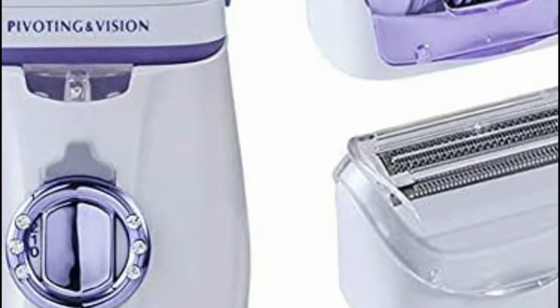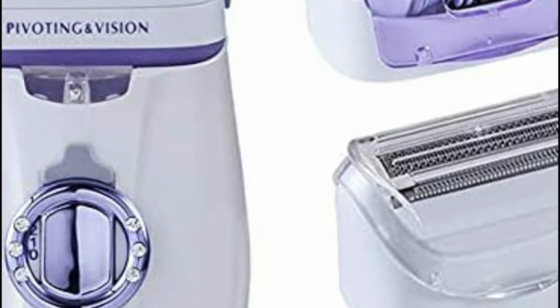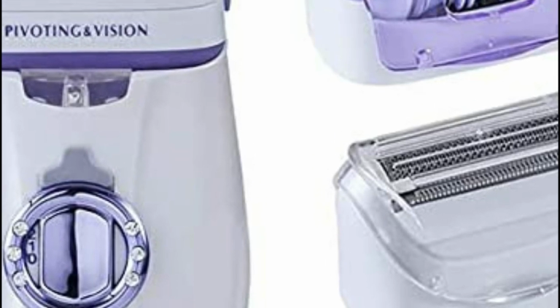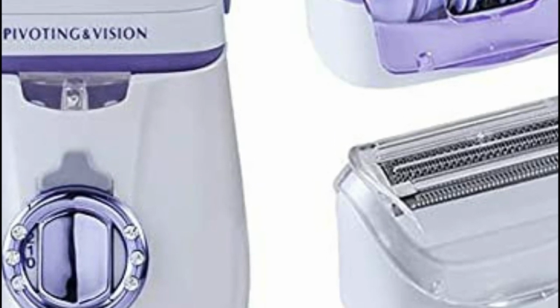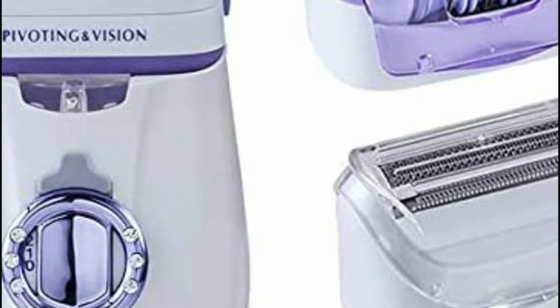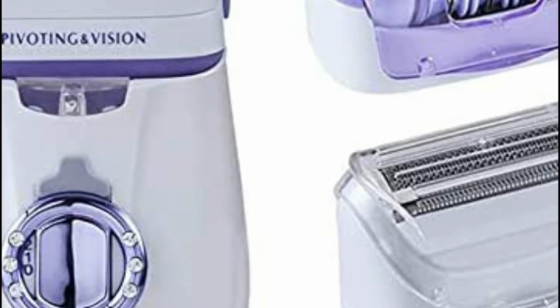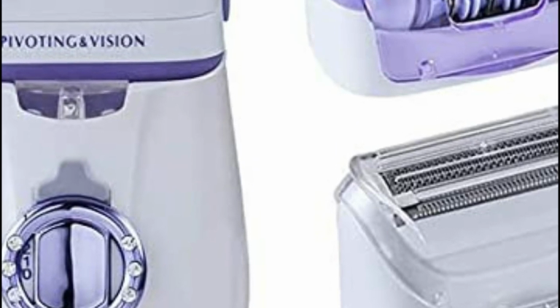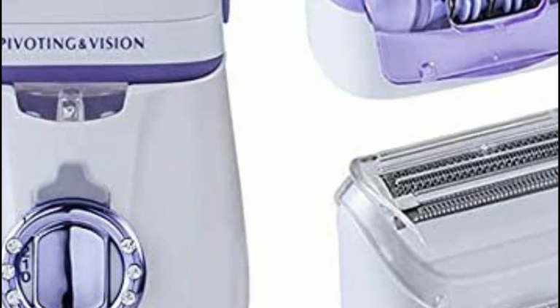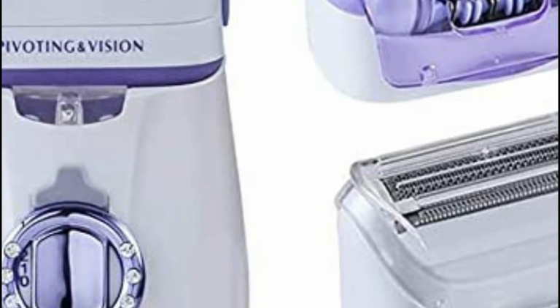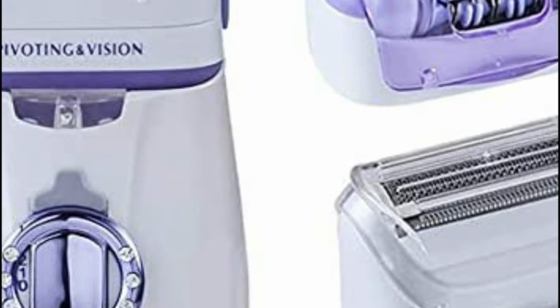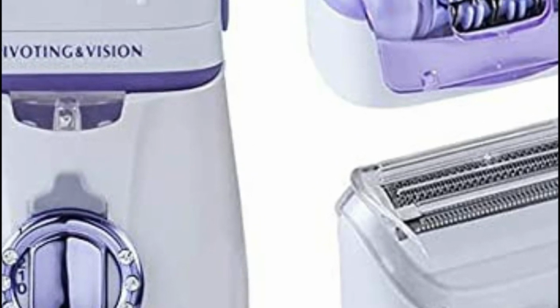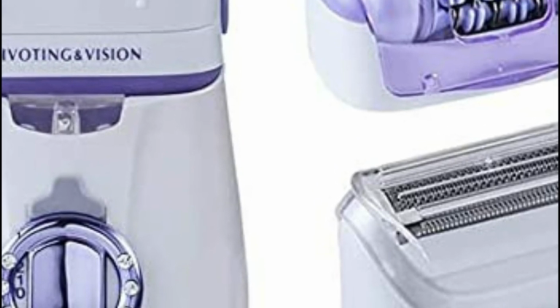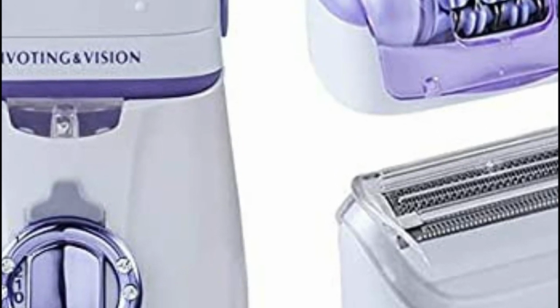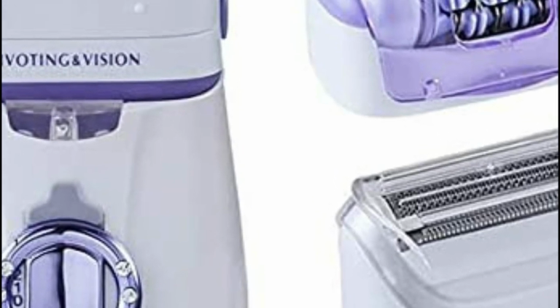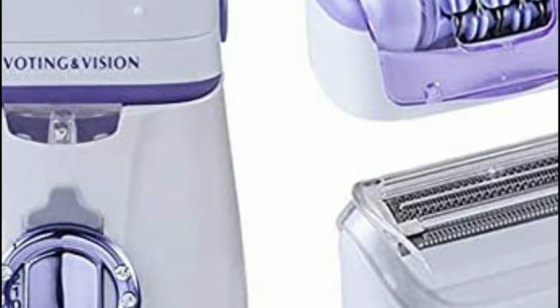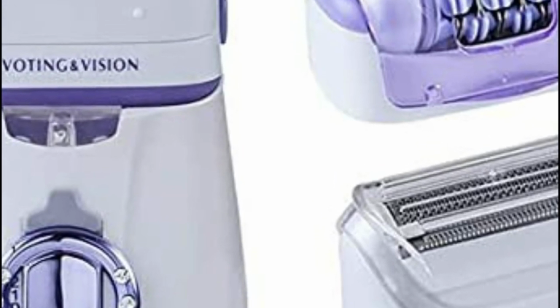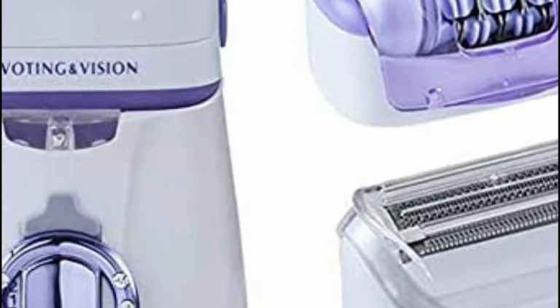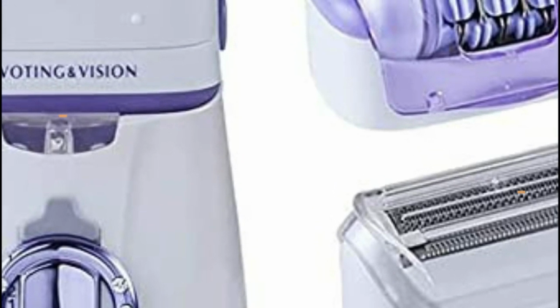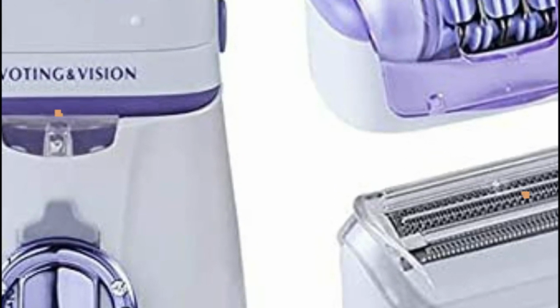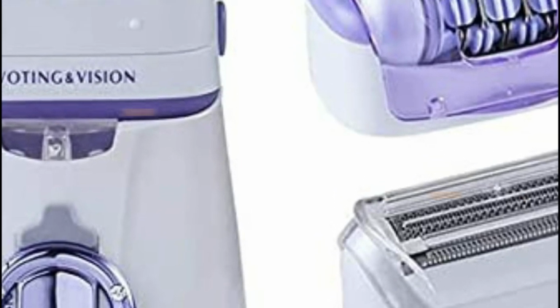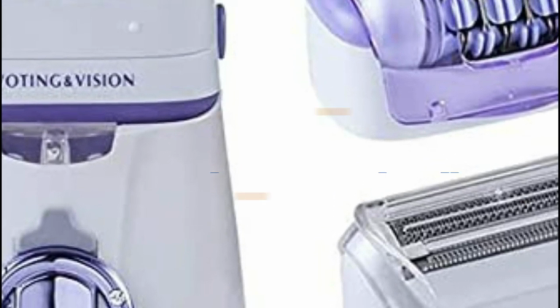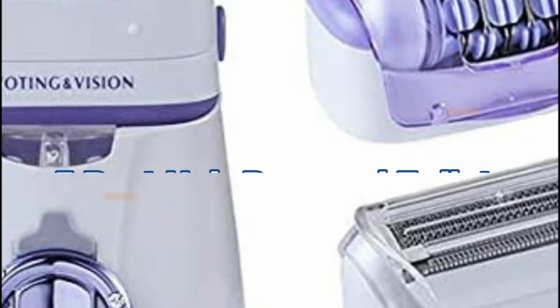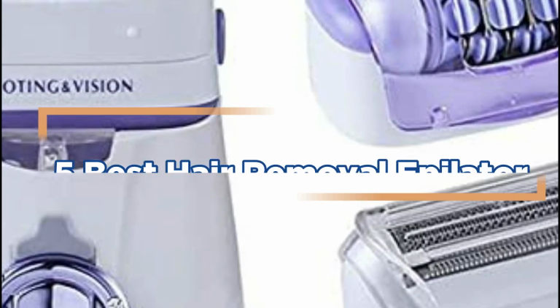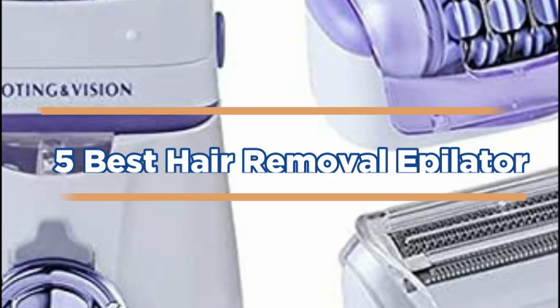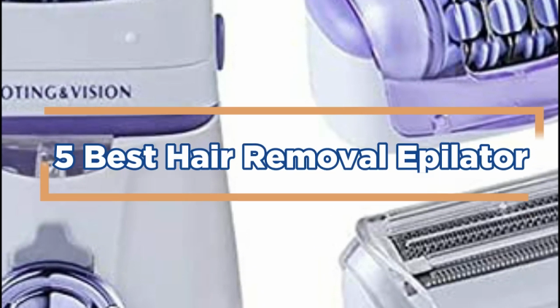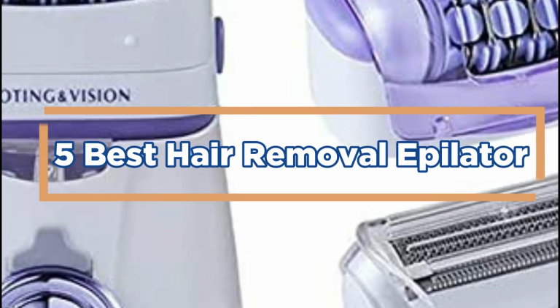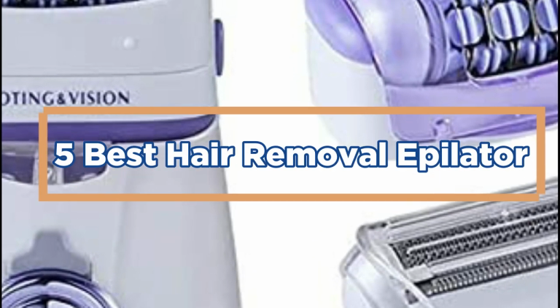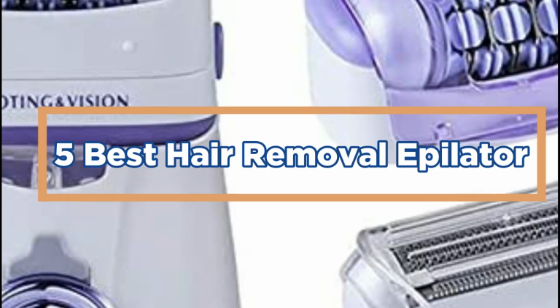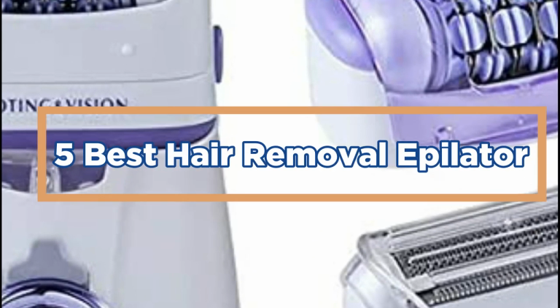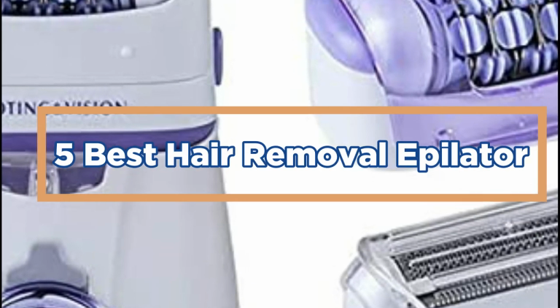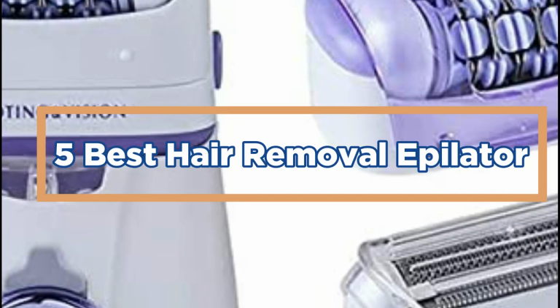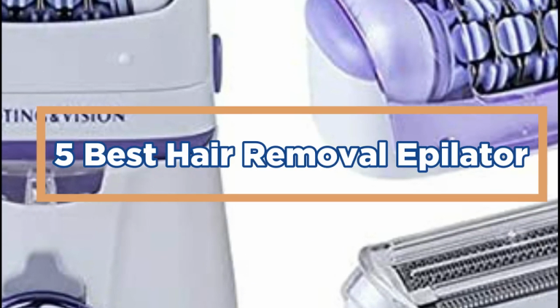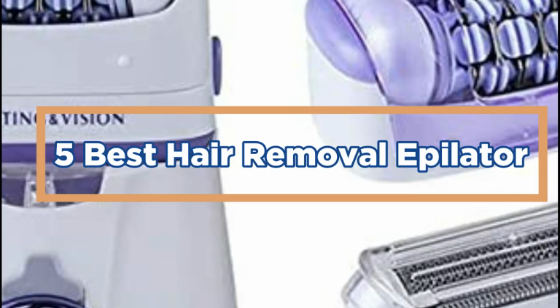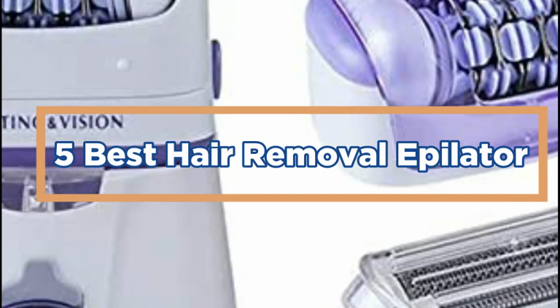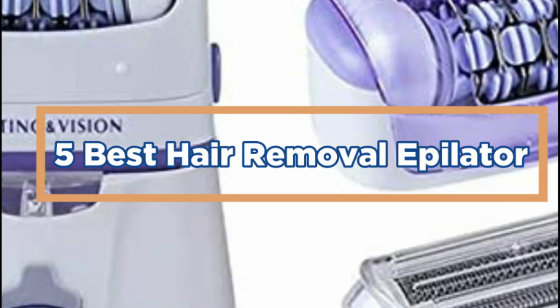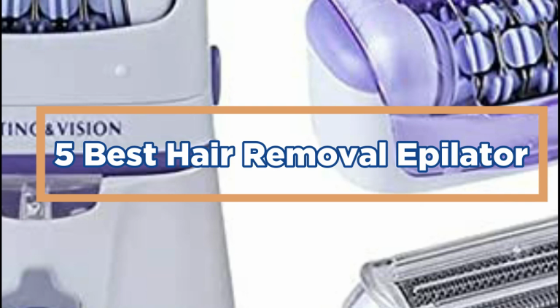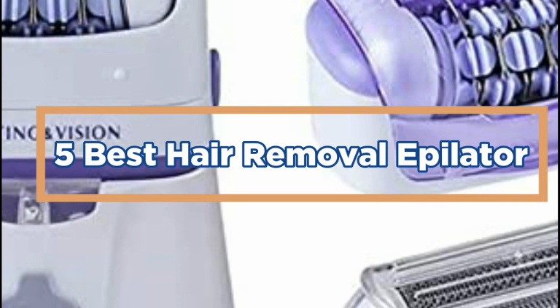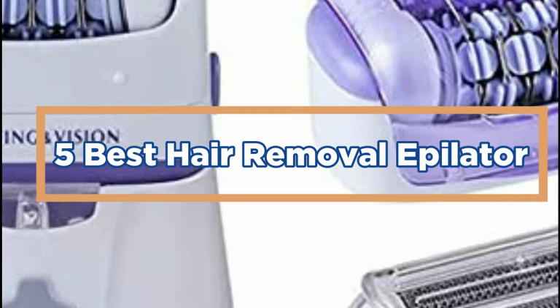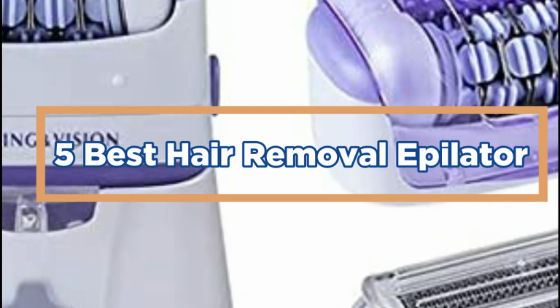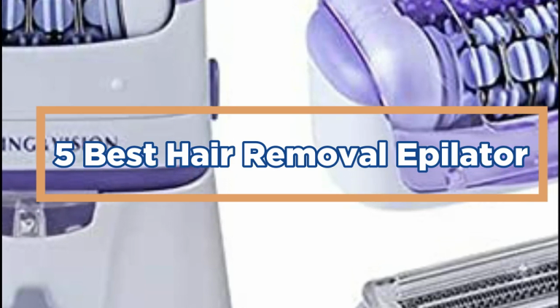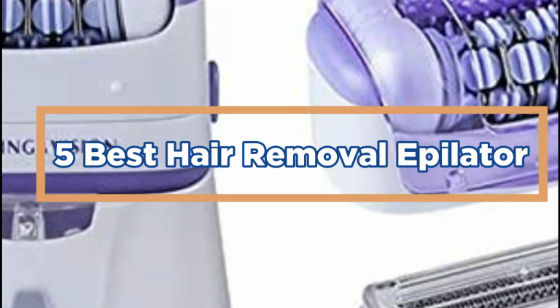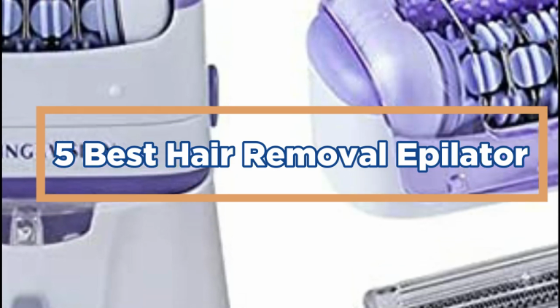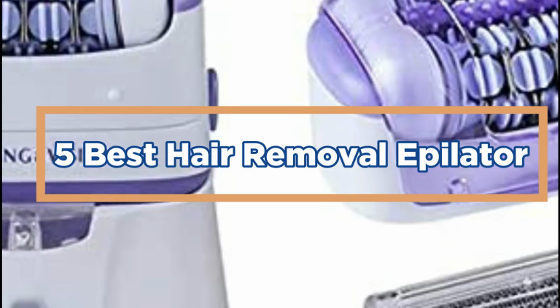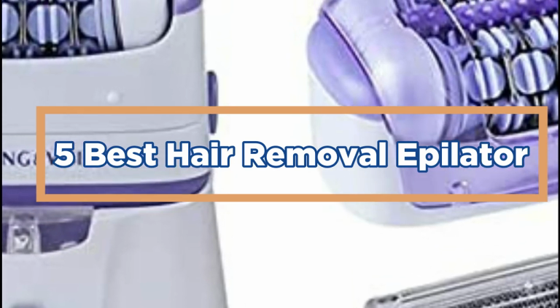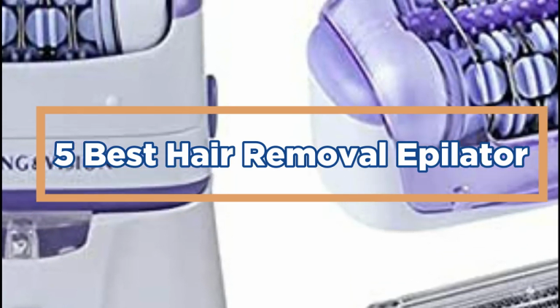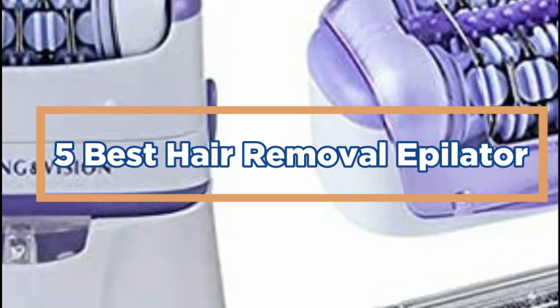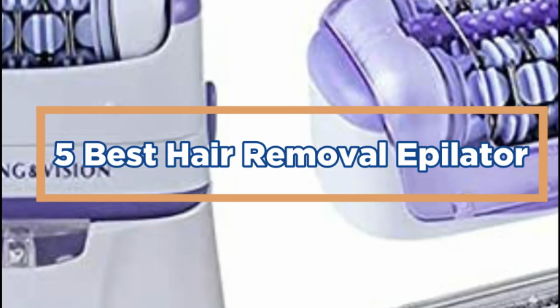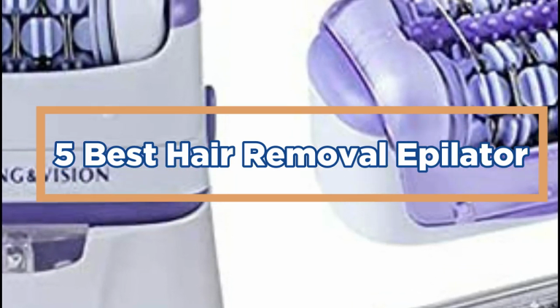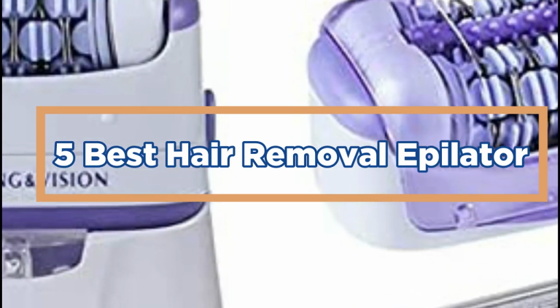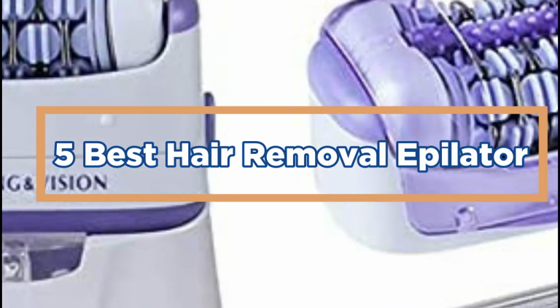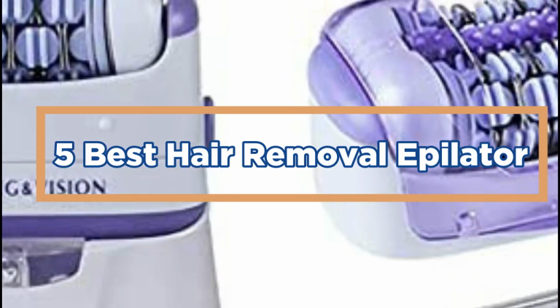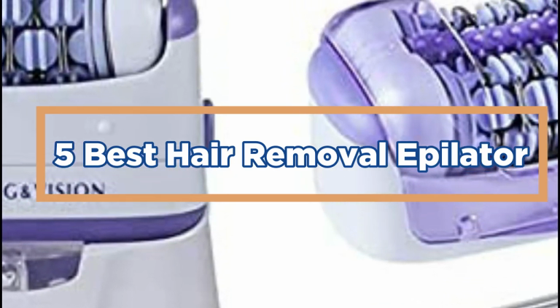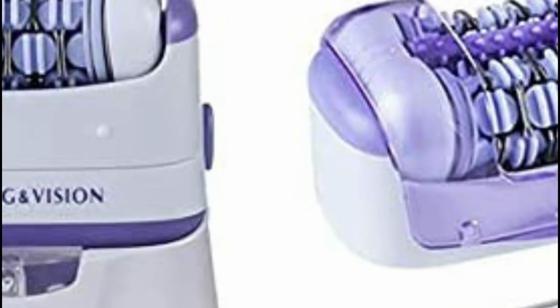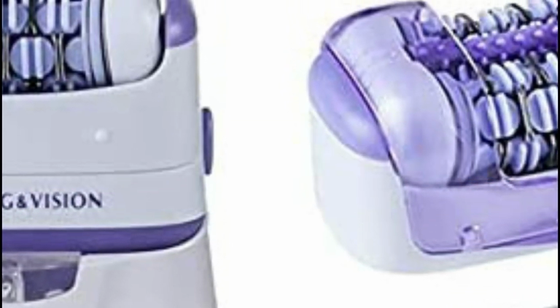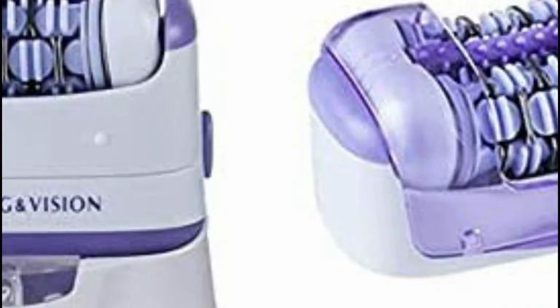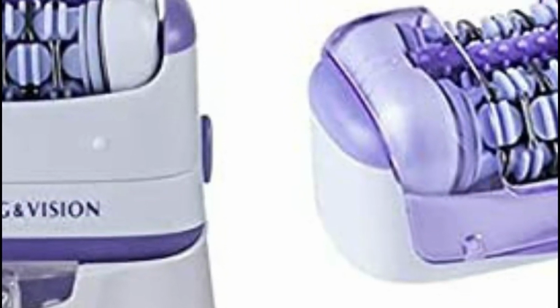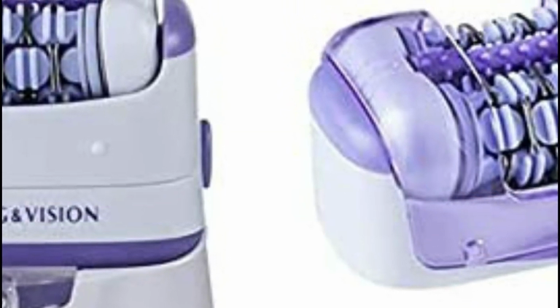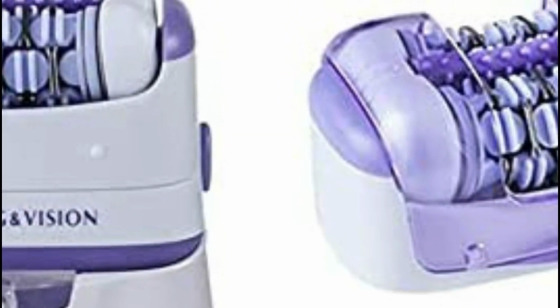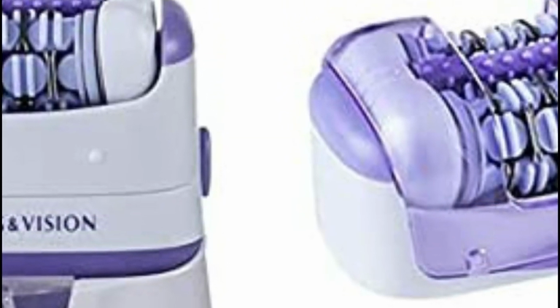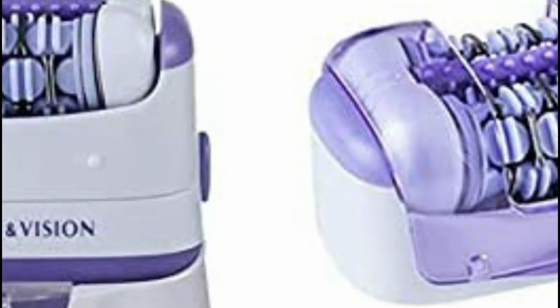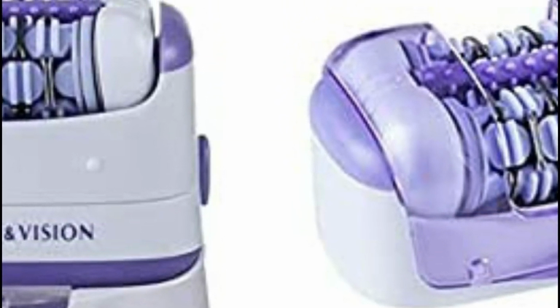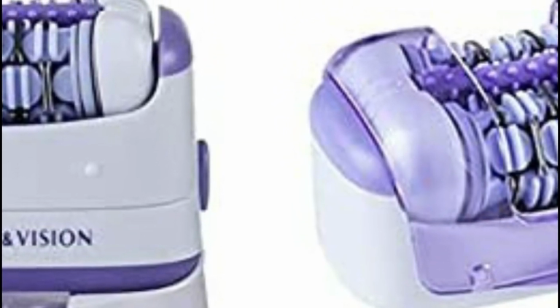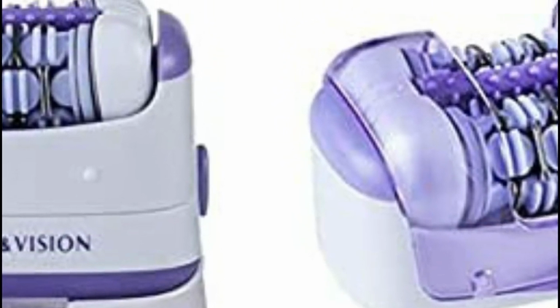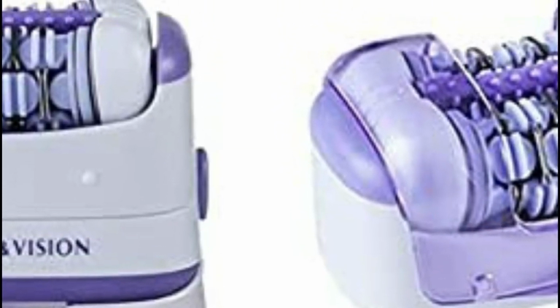In today's video, we will show you the top 5 best hair removal epilators. So, let's get started.